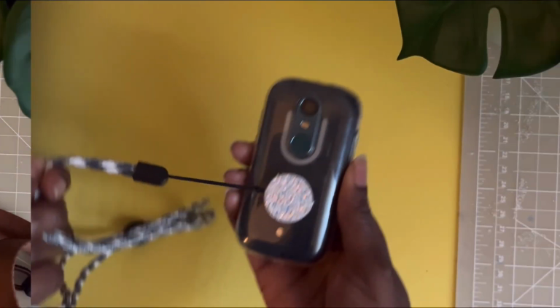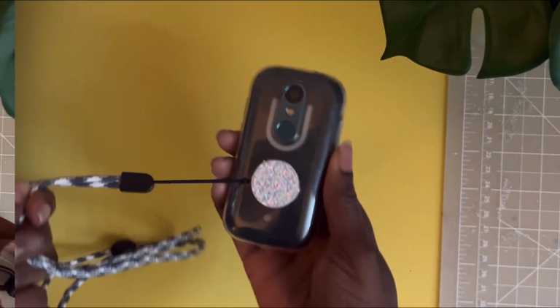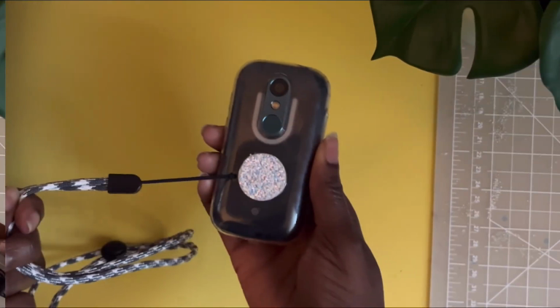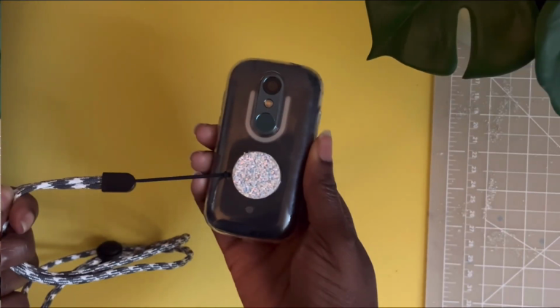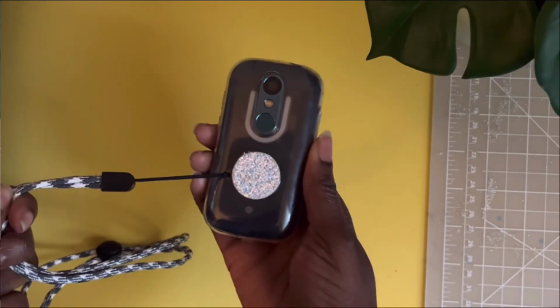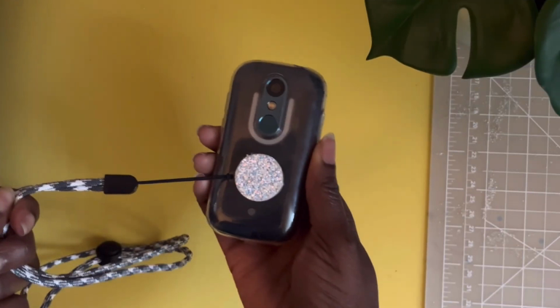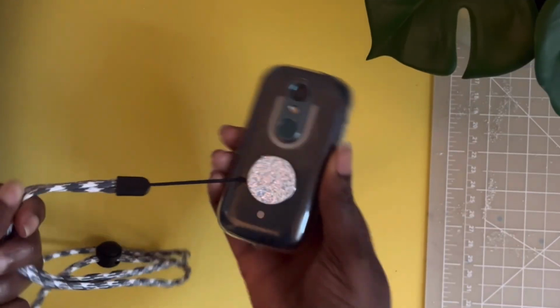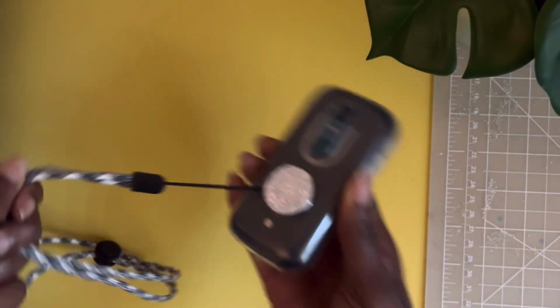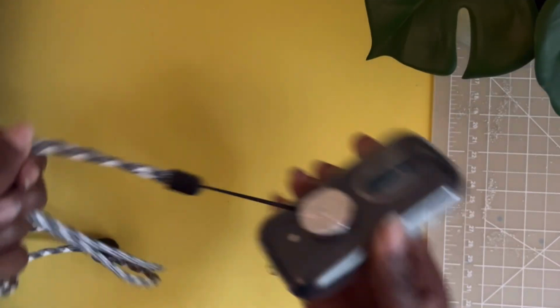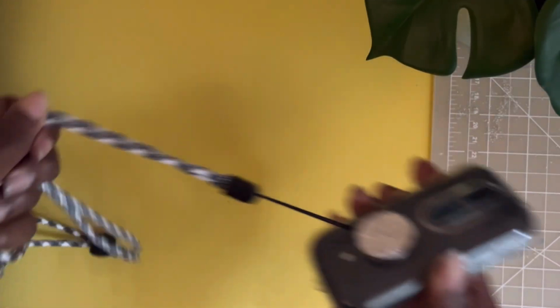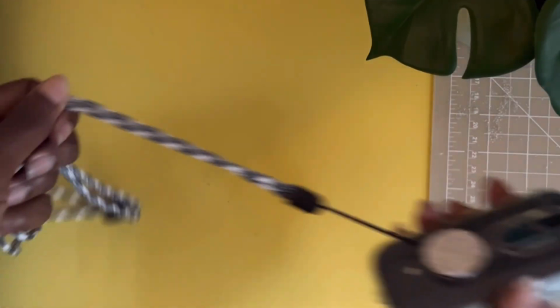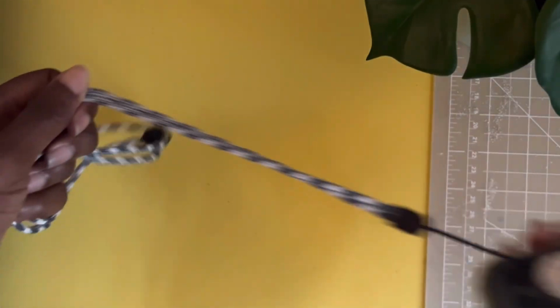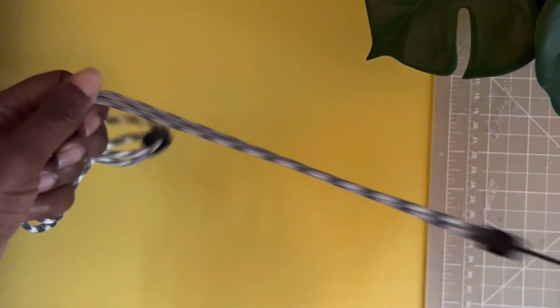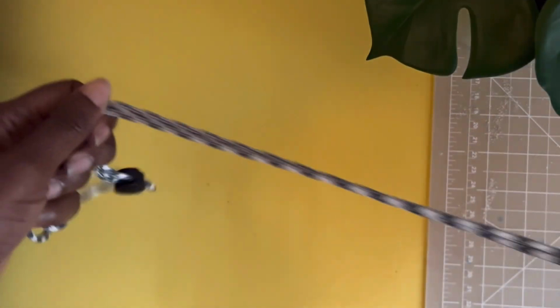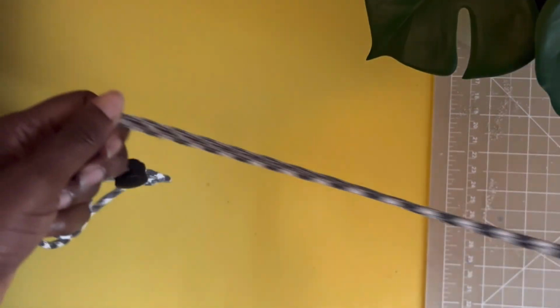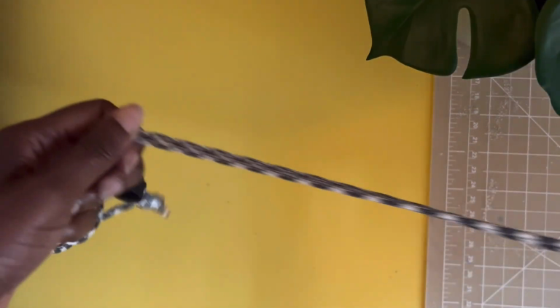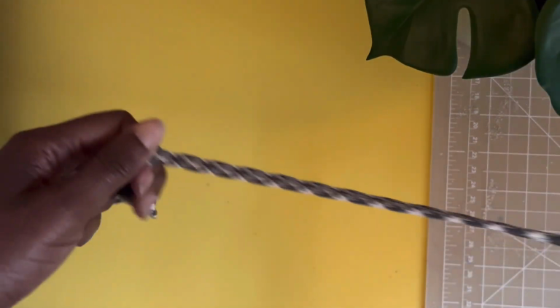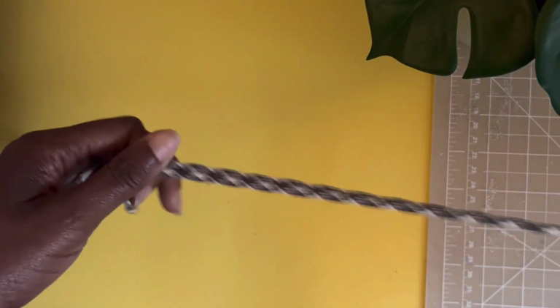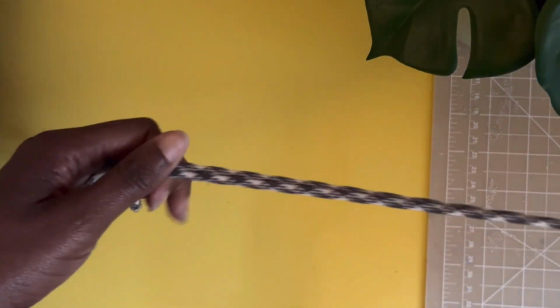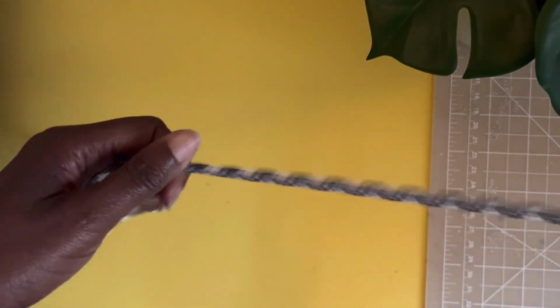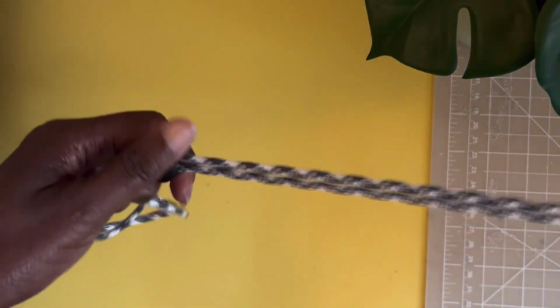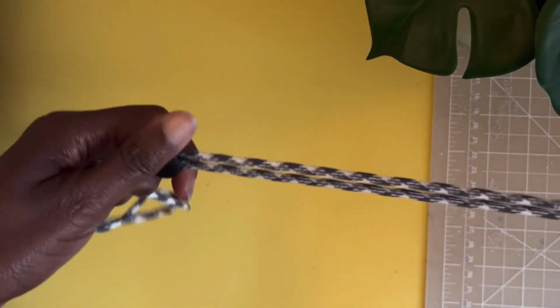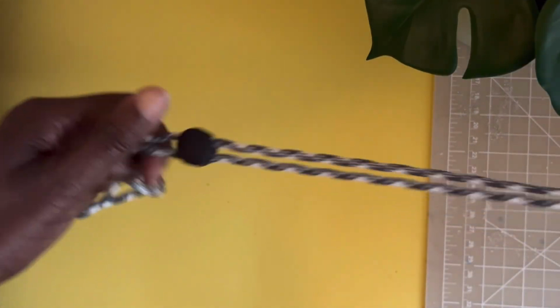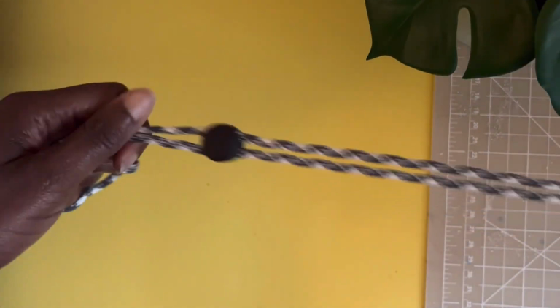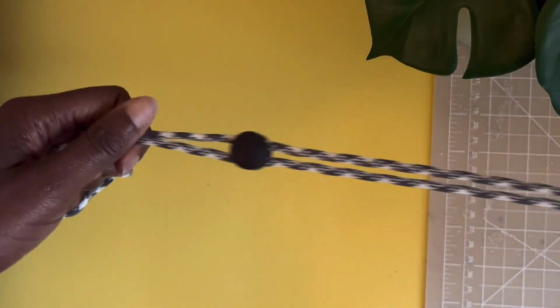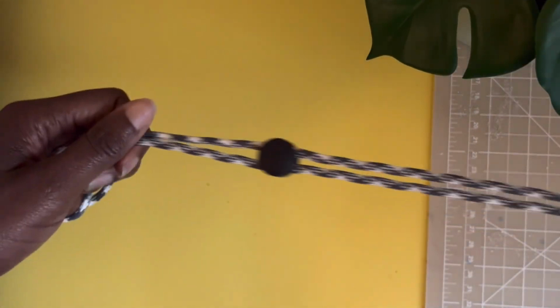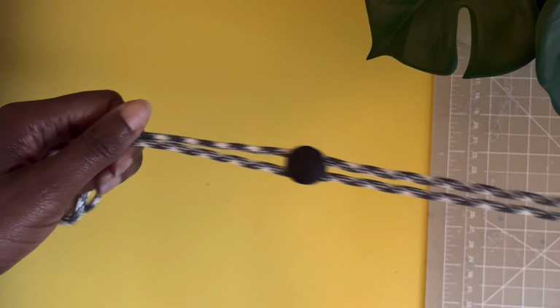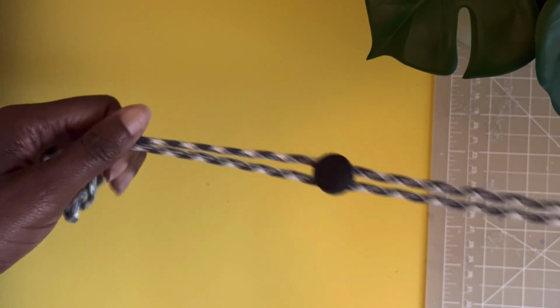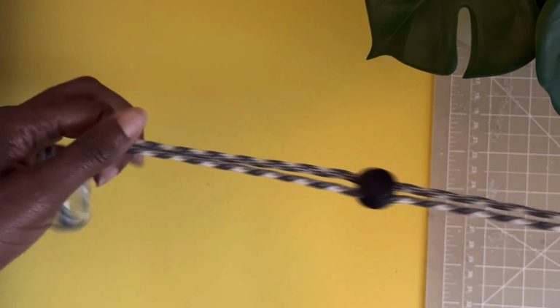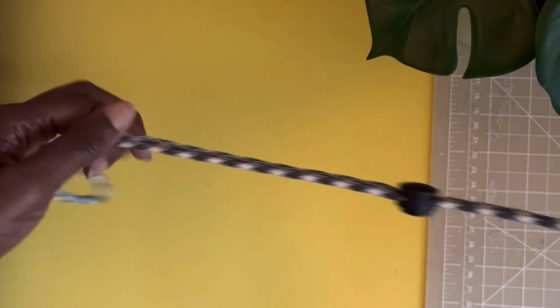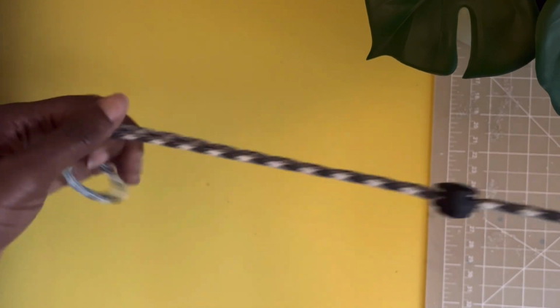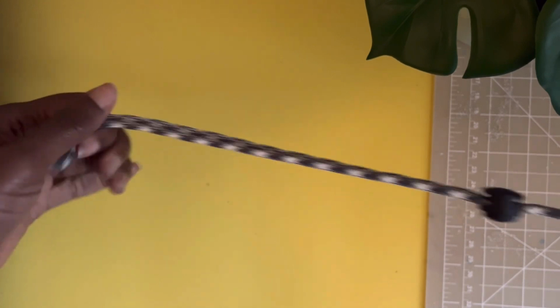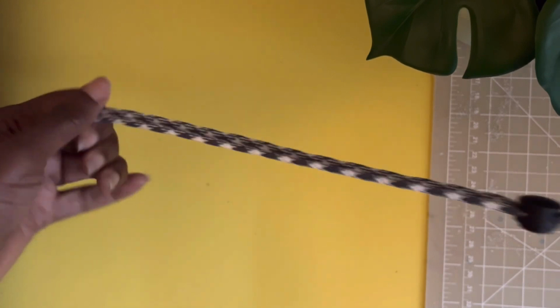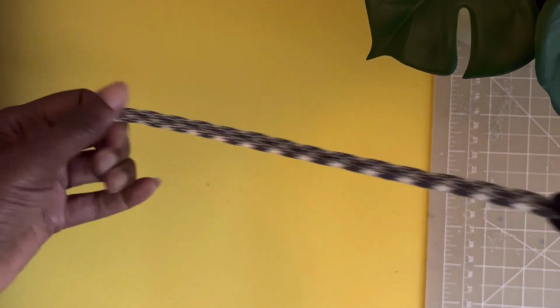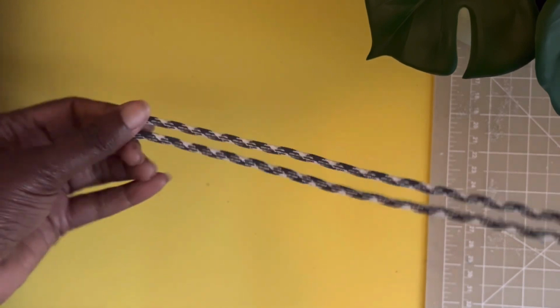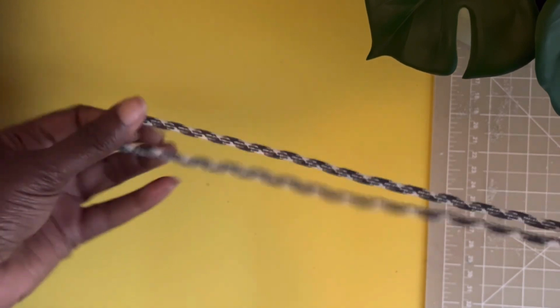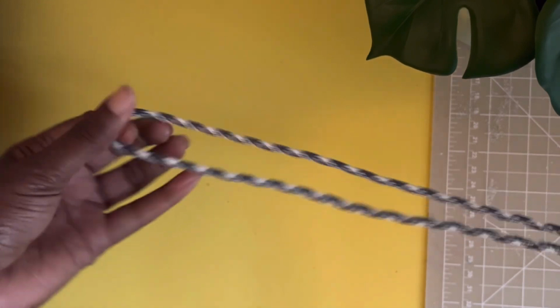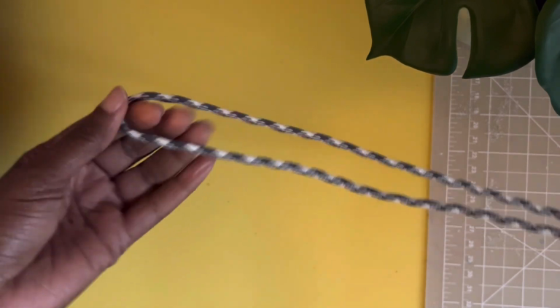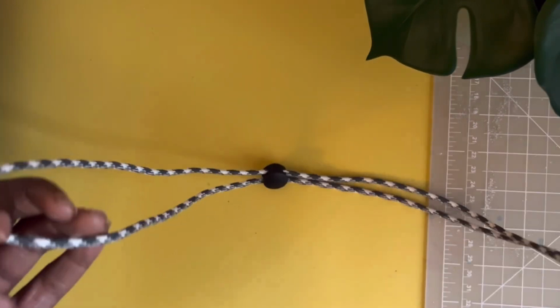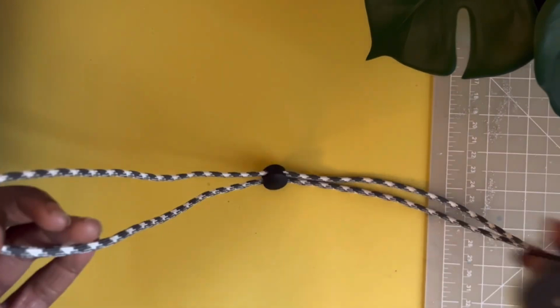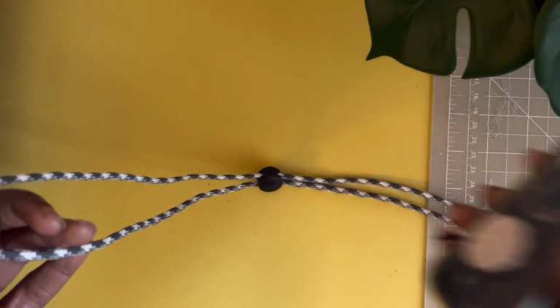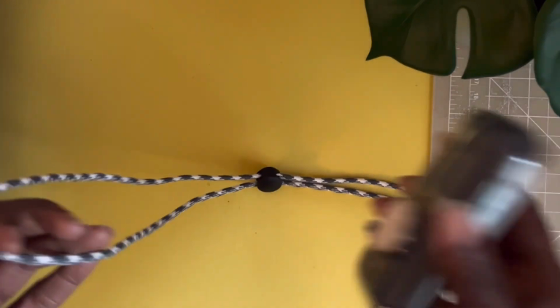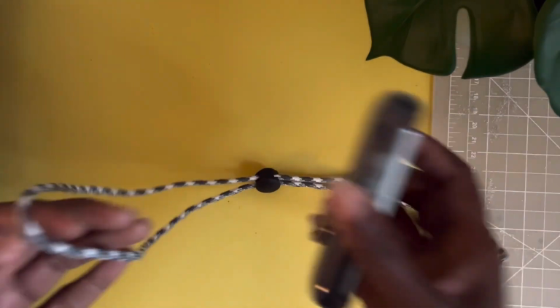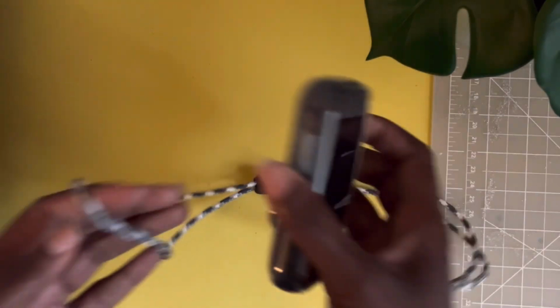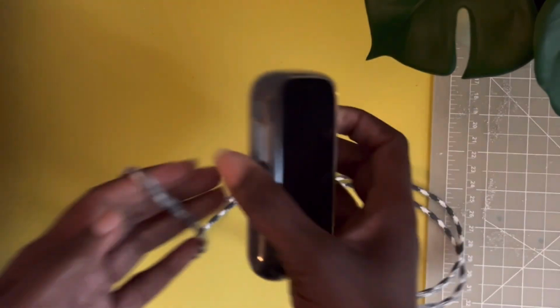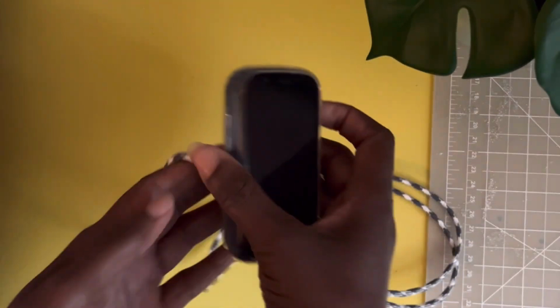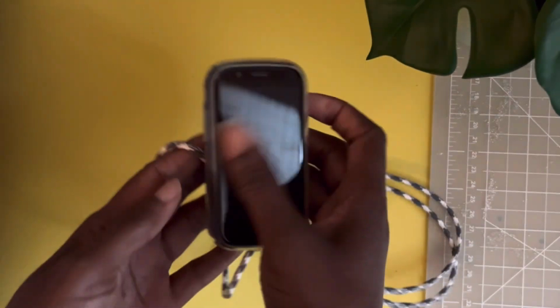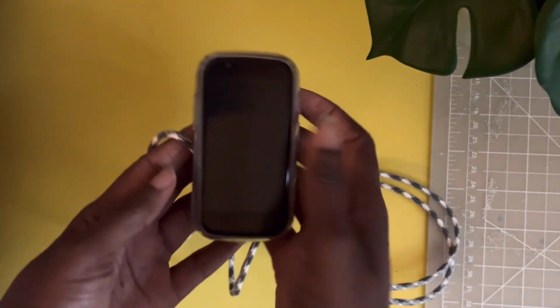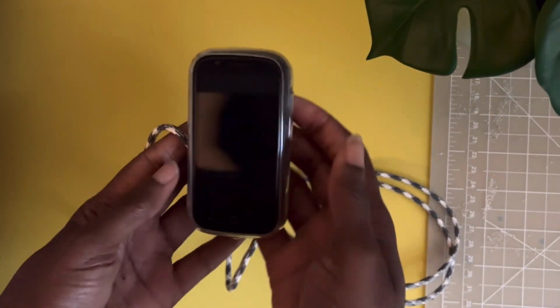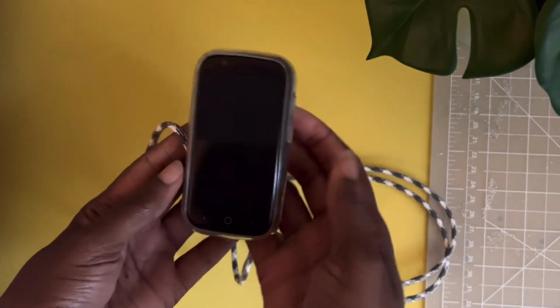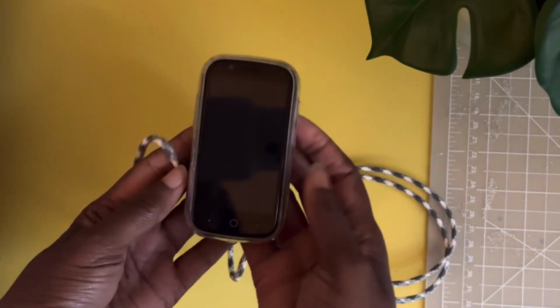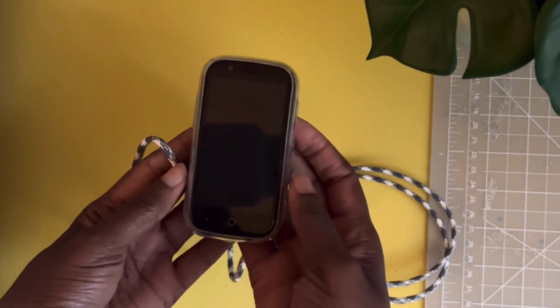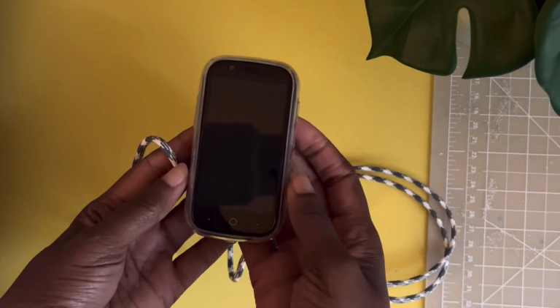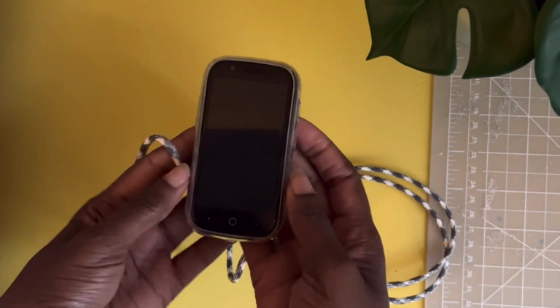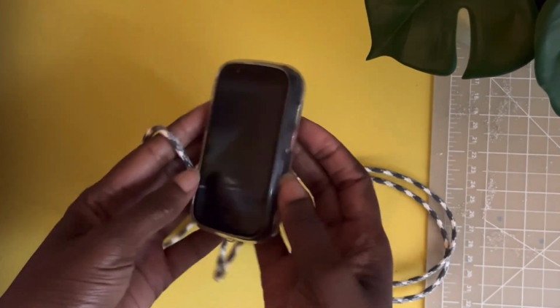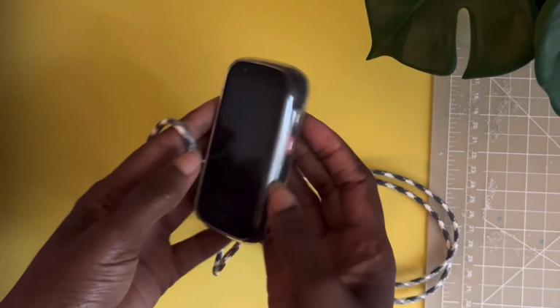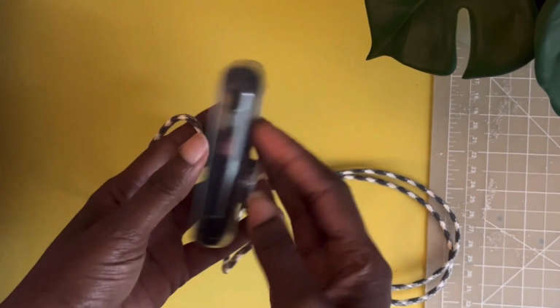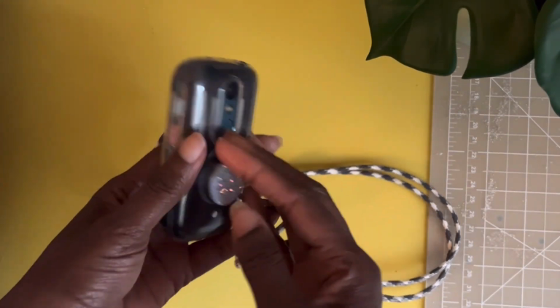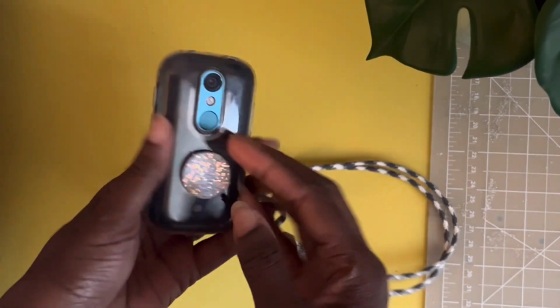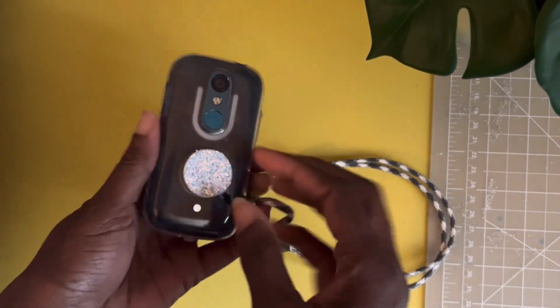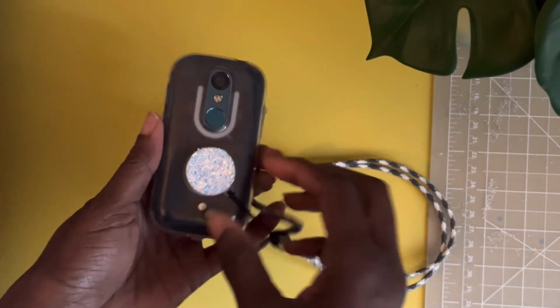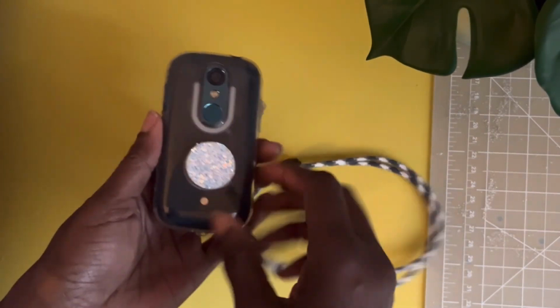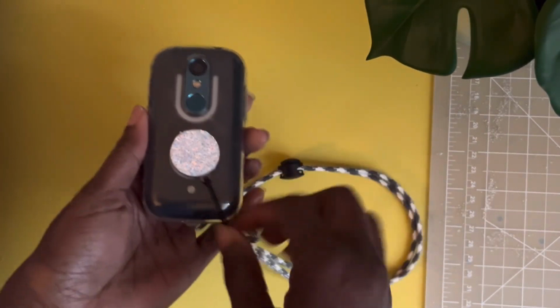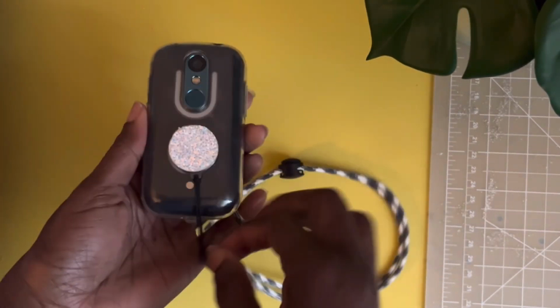This is just another example of a phone lanyard. As you can see, this one sticks to the back of the case.